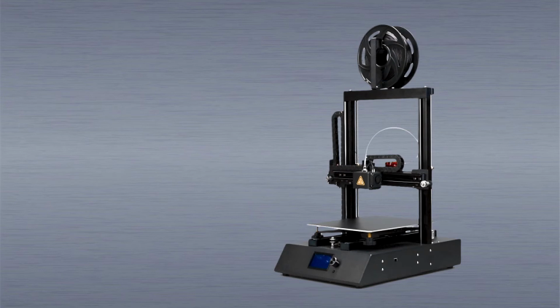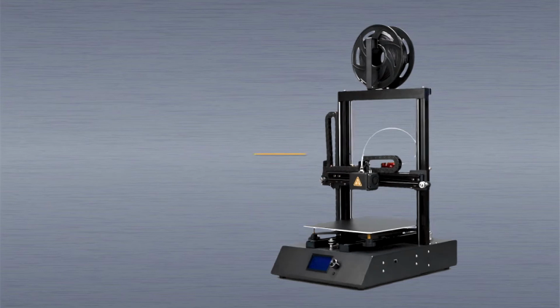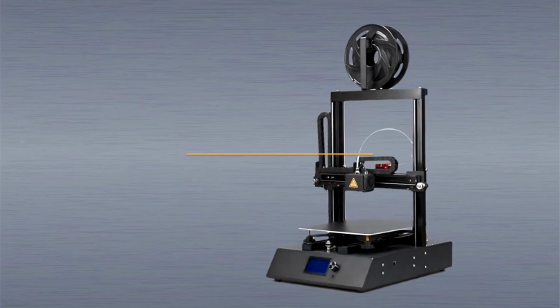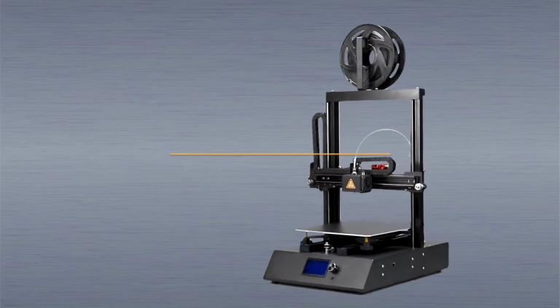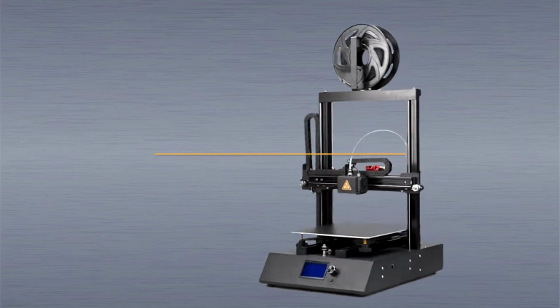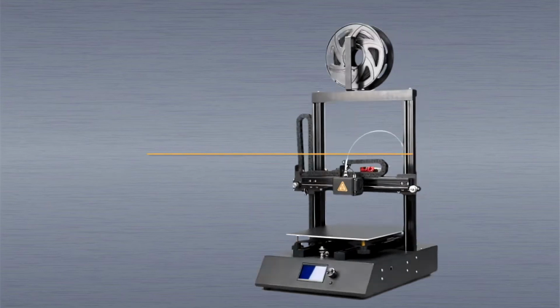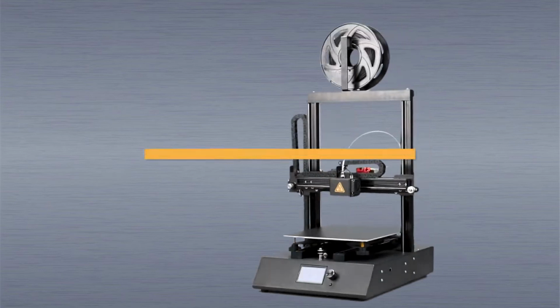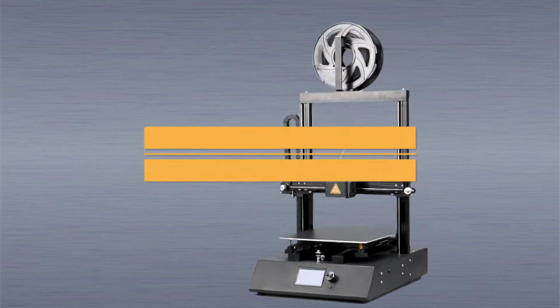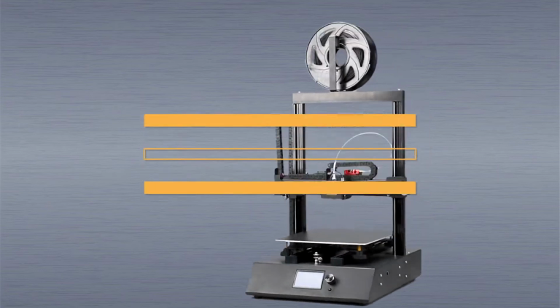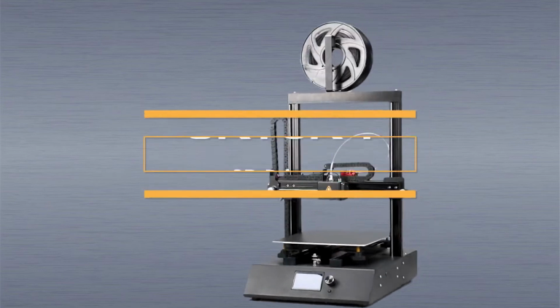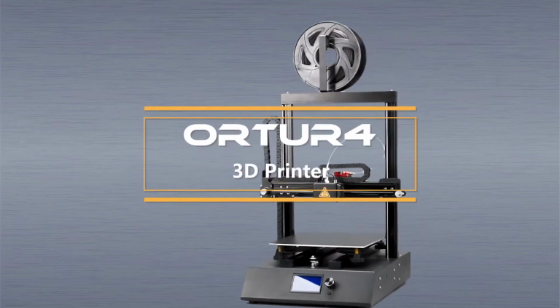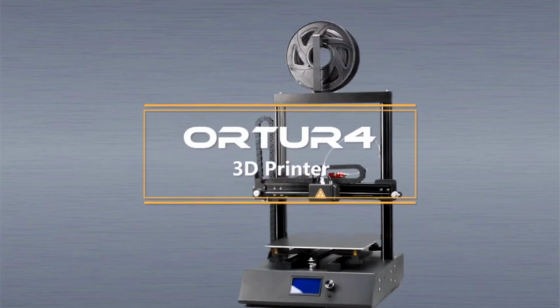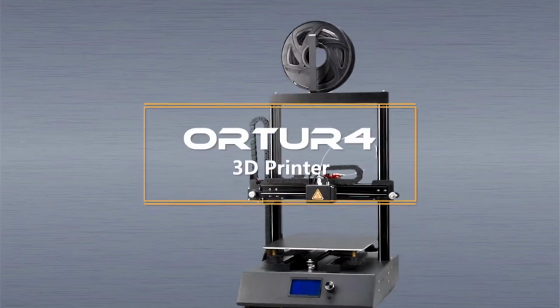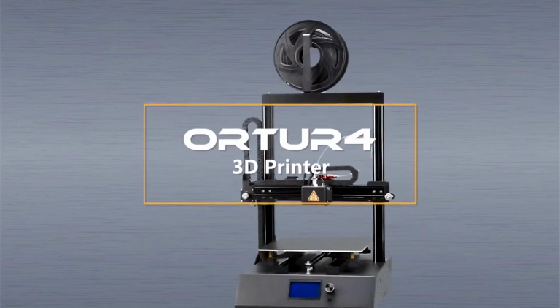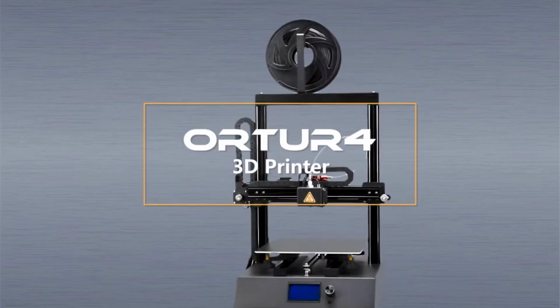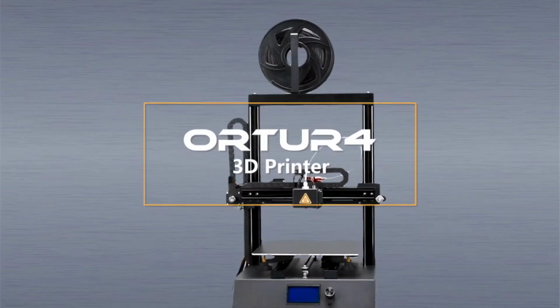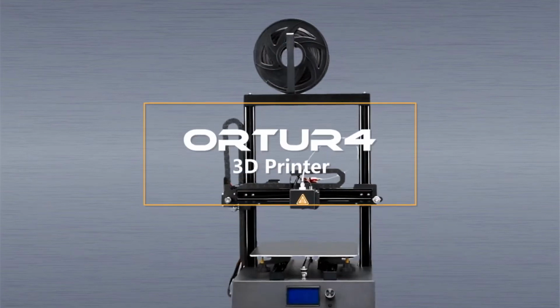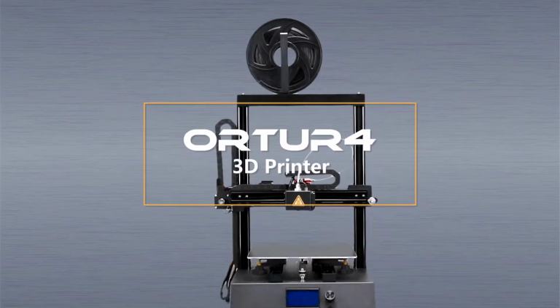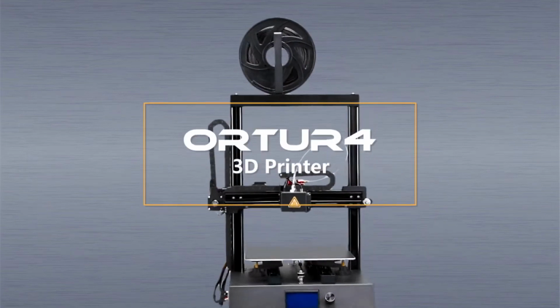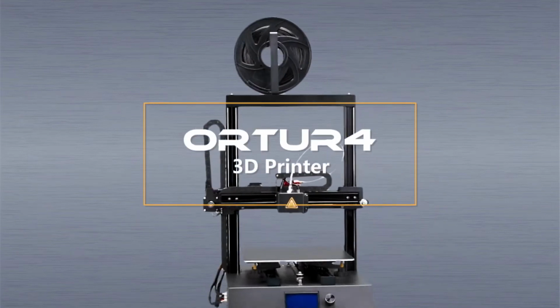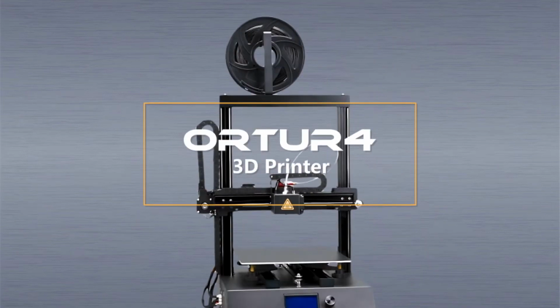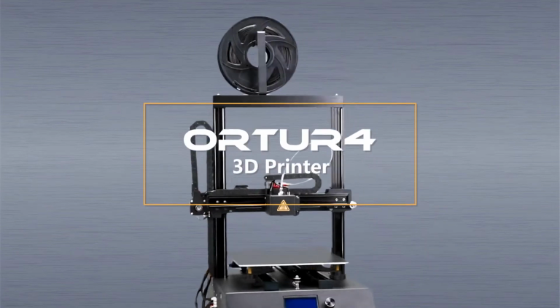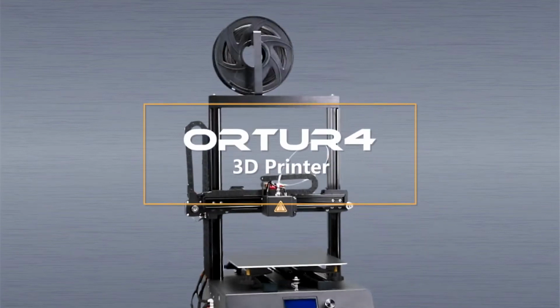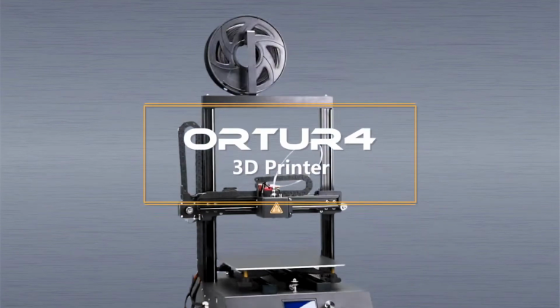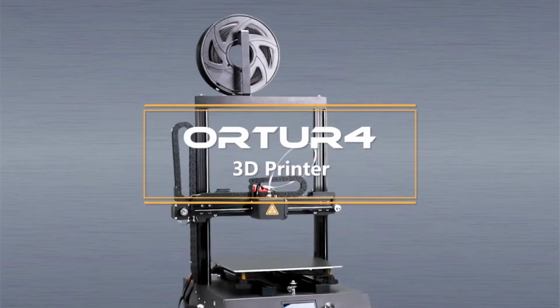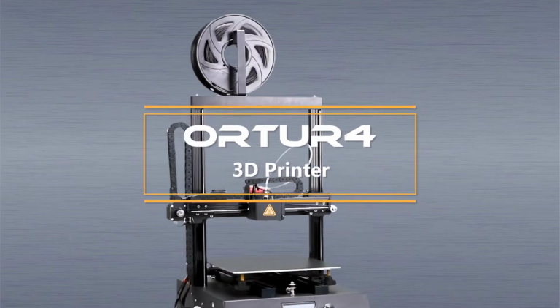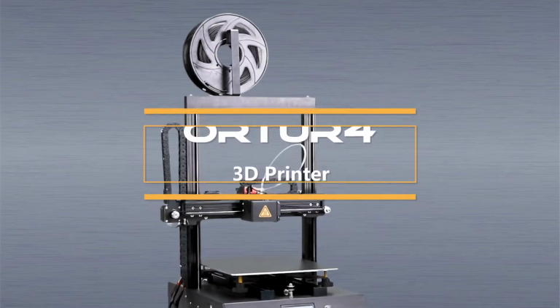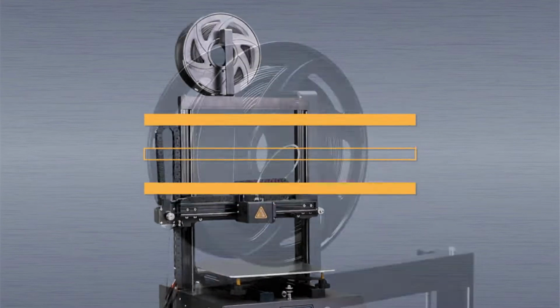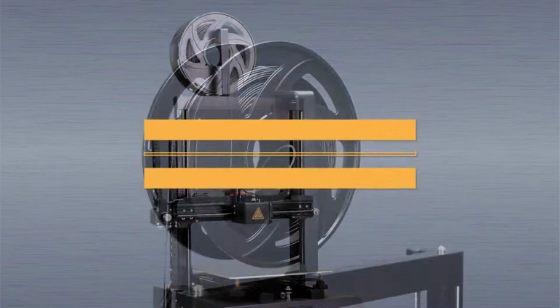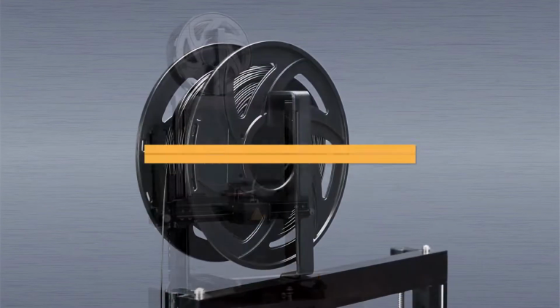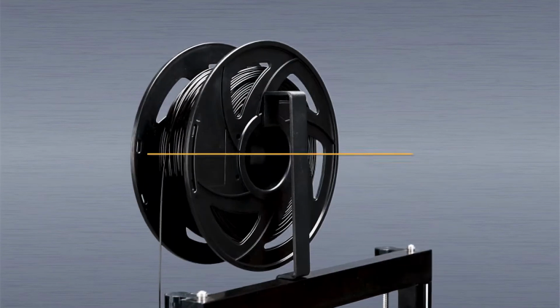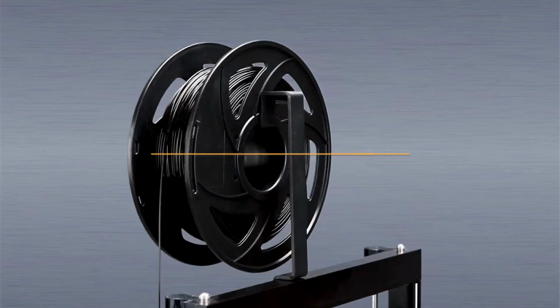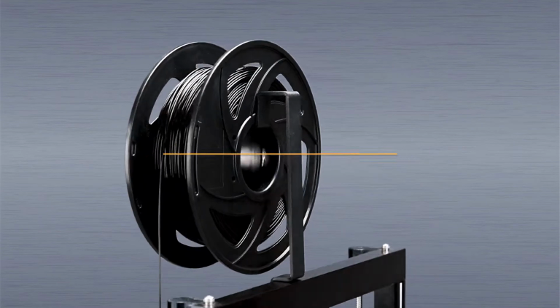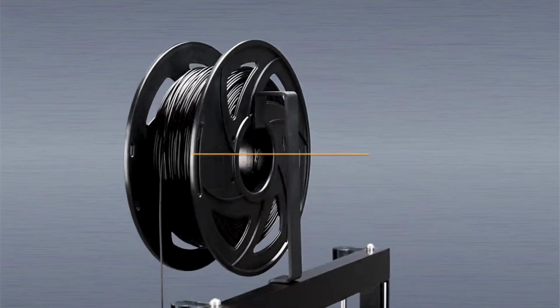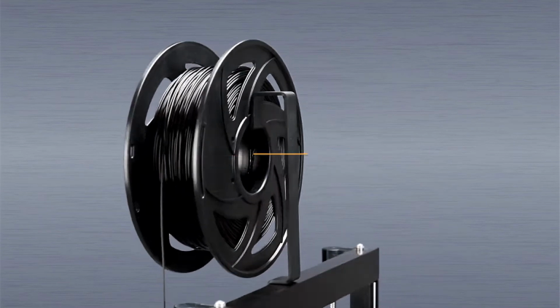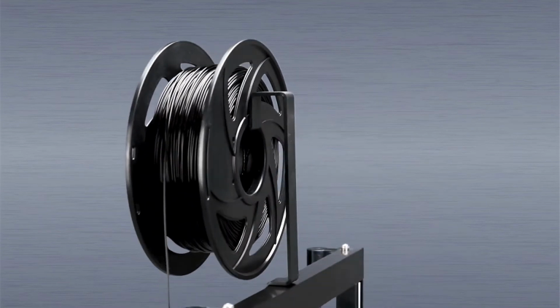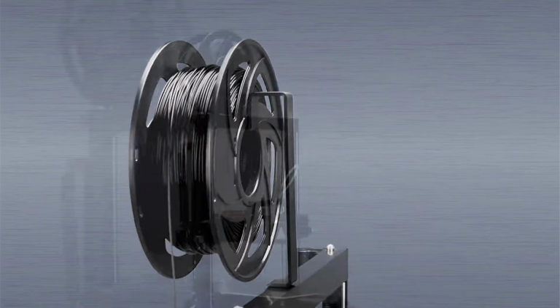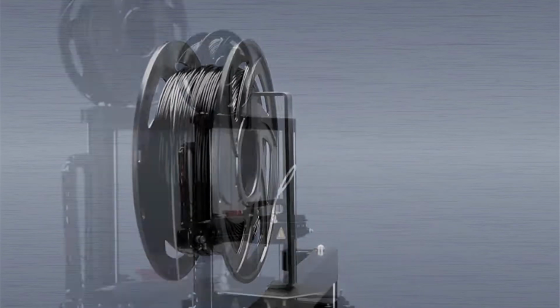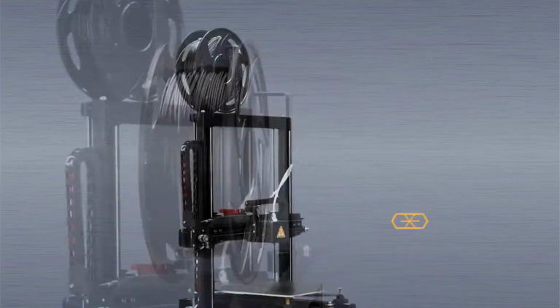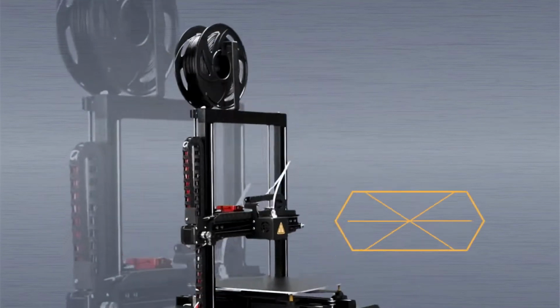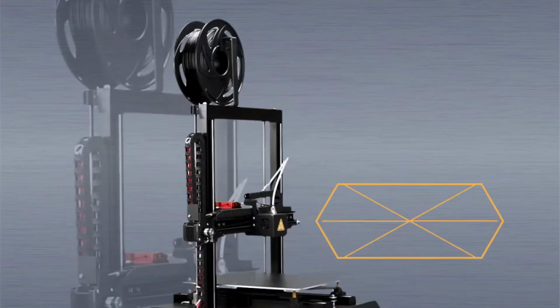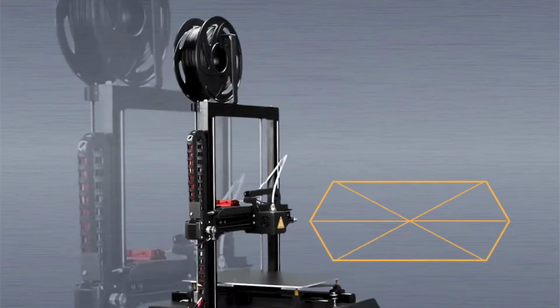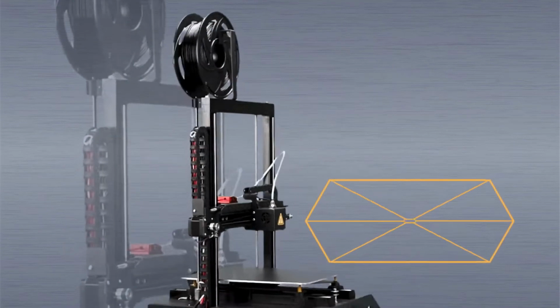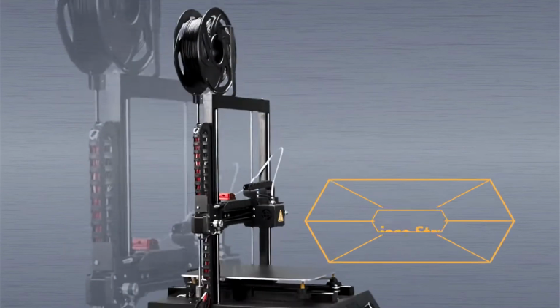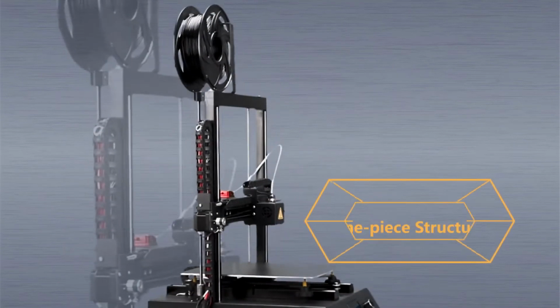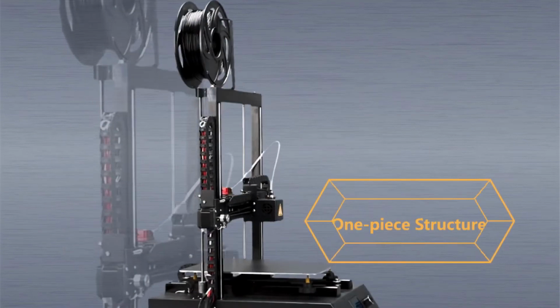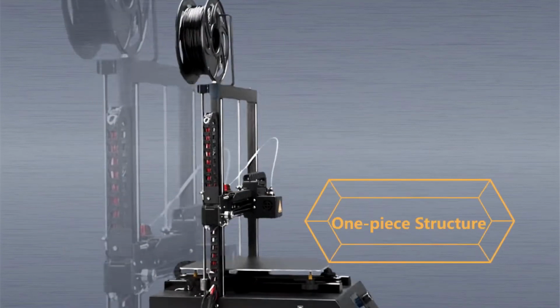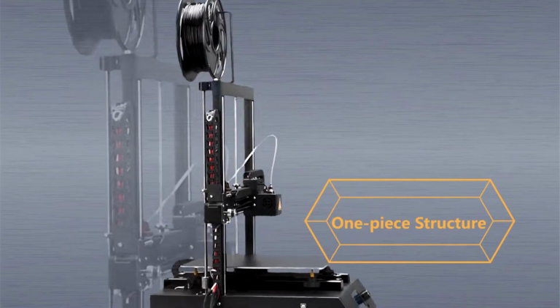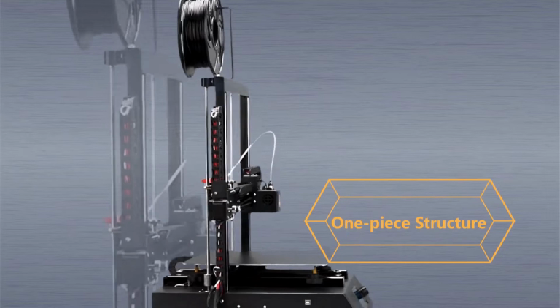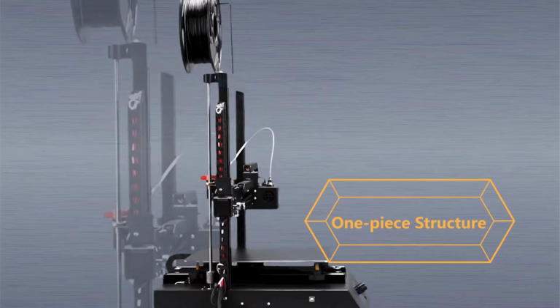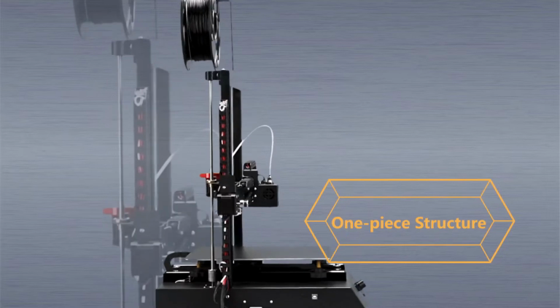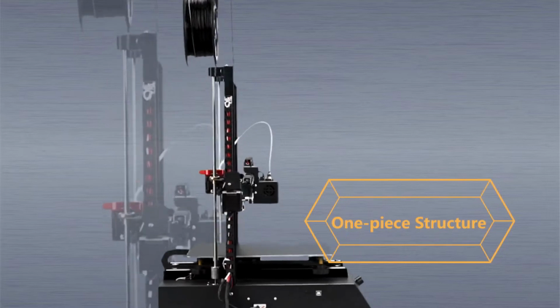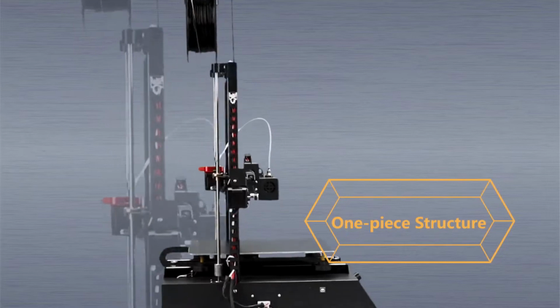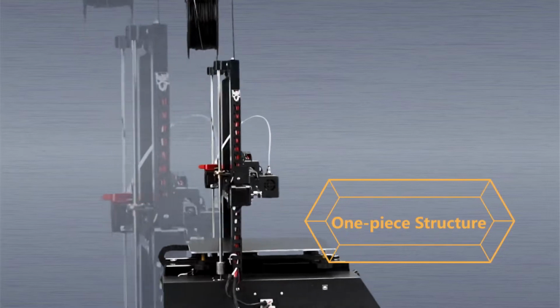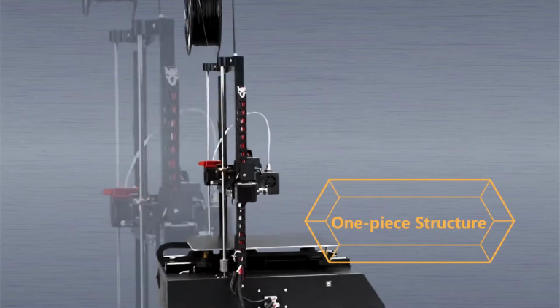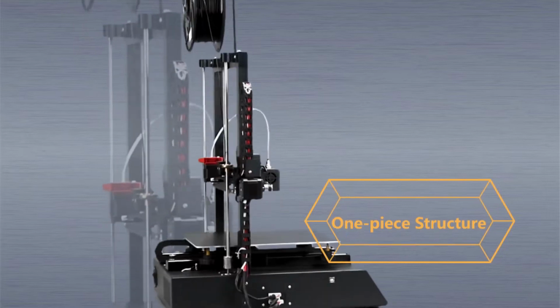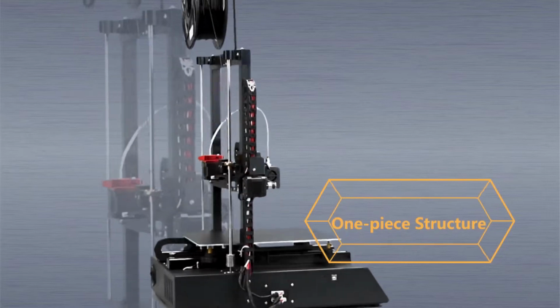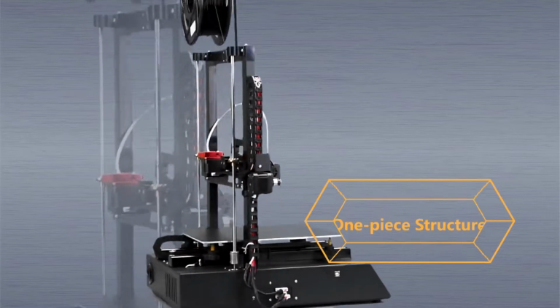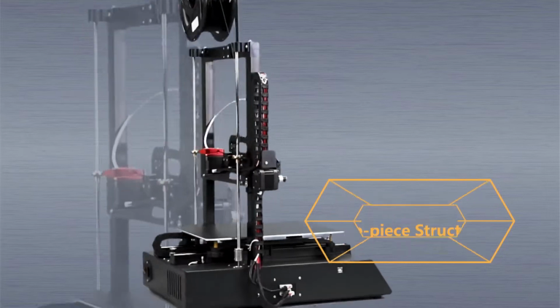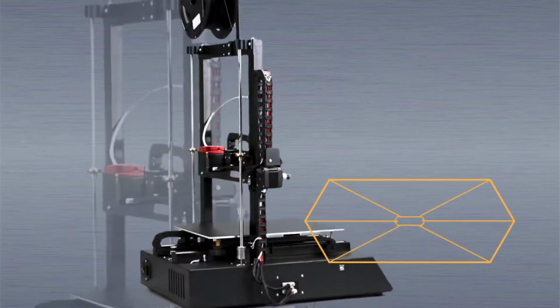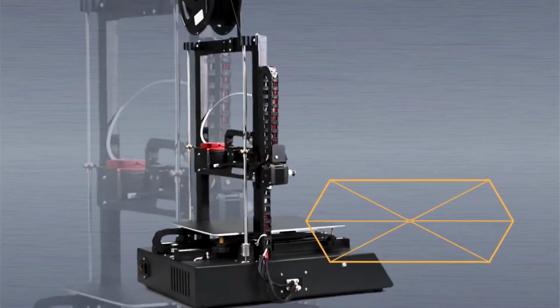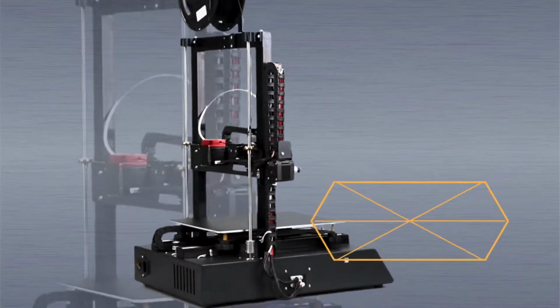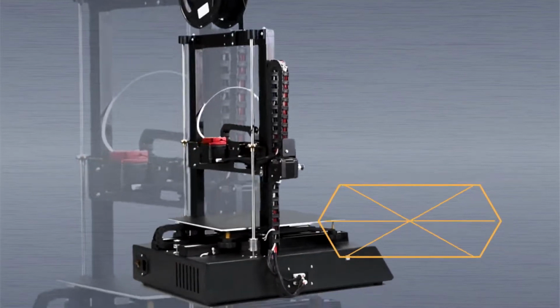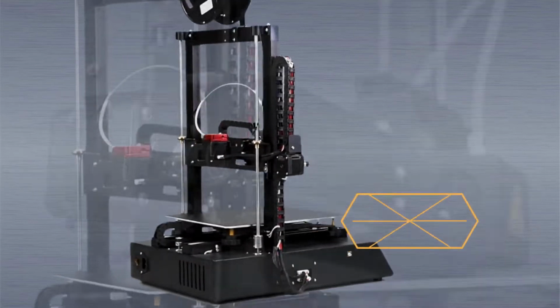AutoFall 3D Printer. One-piece structure, firm and more reliable.